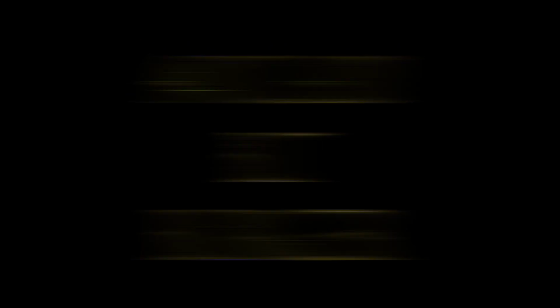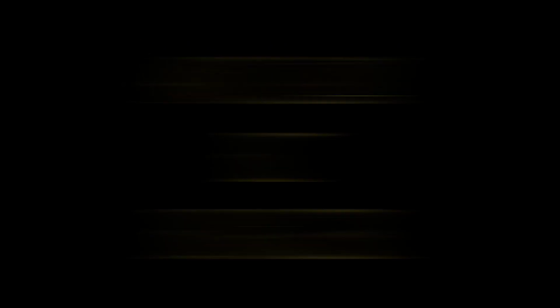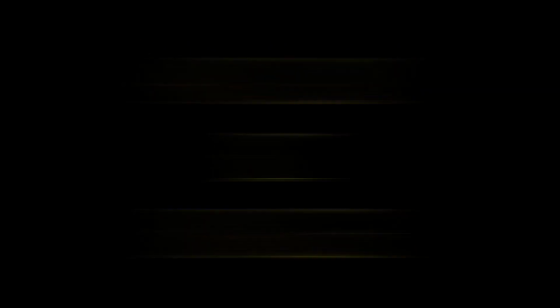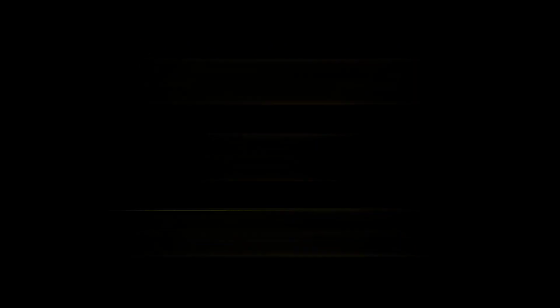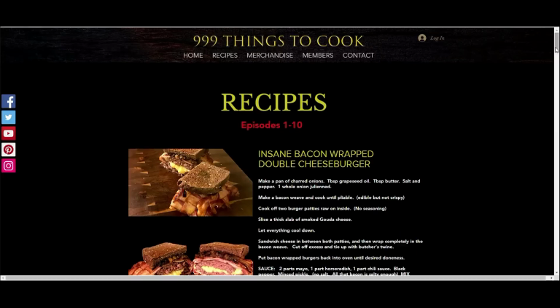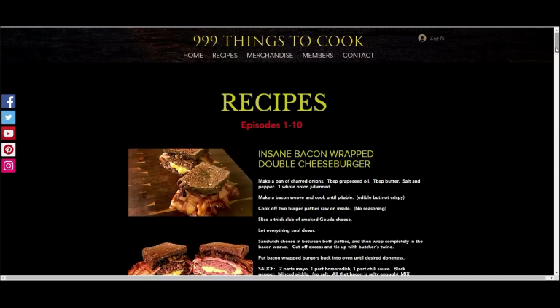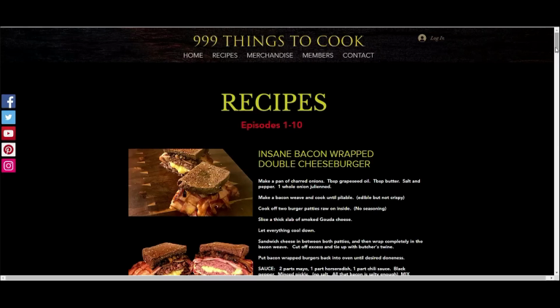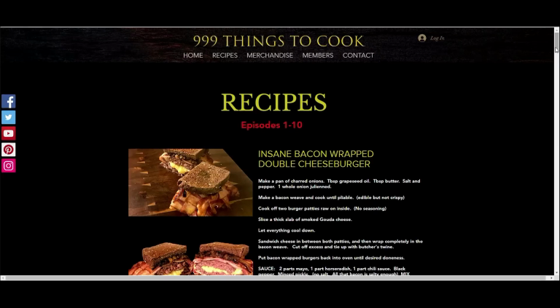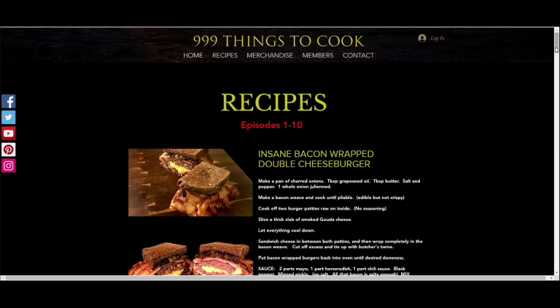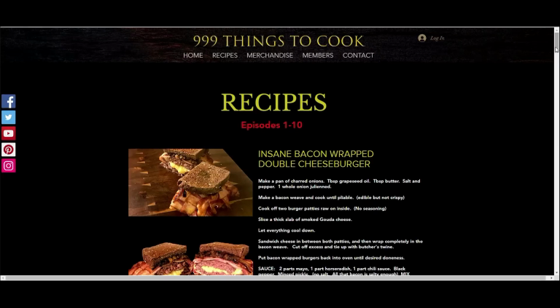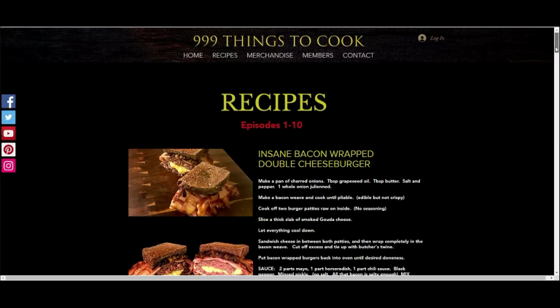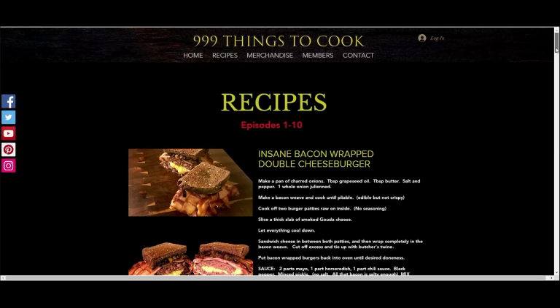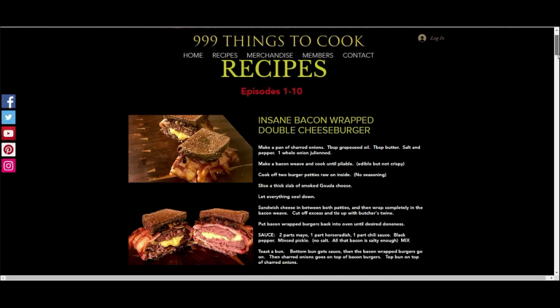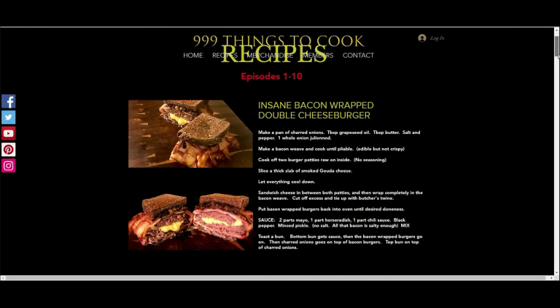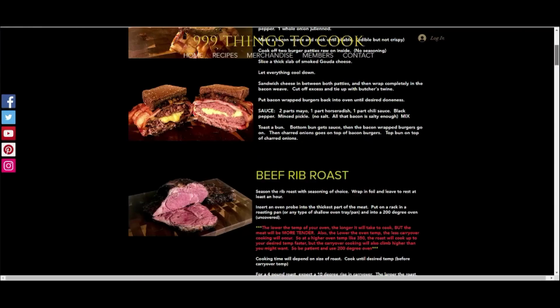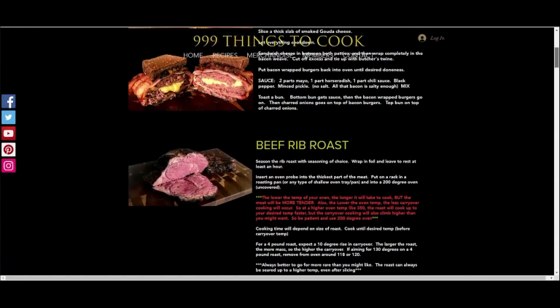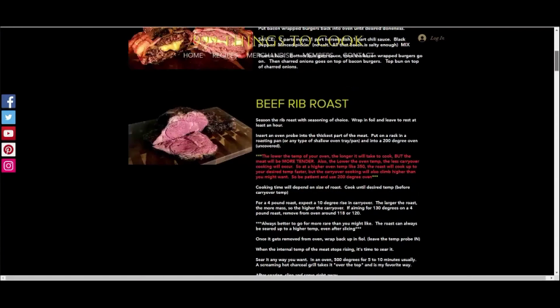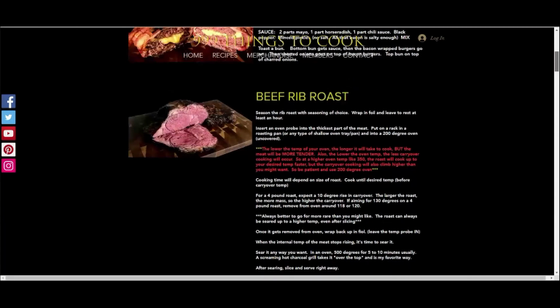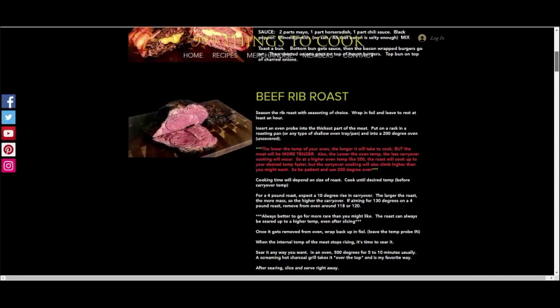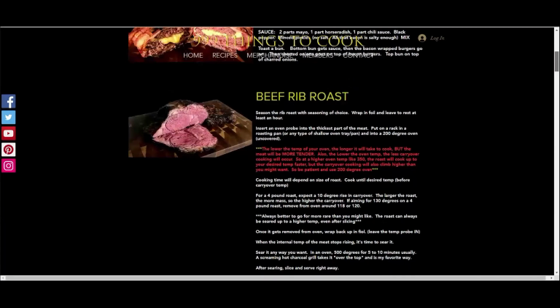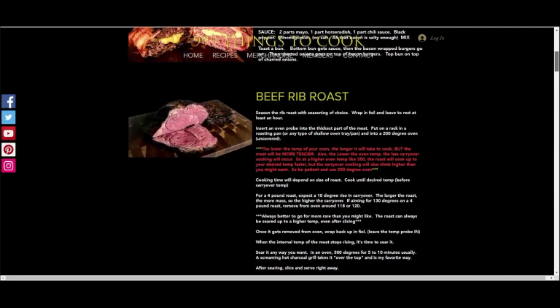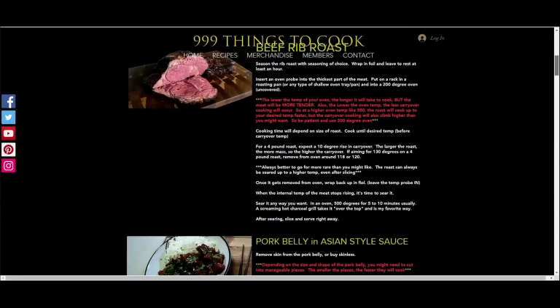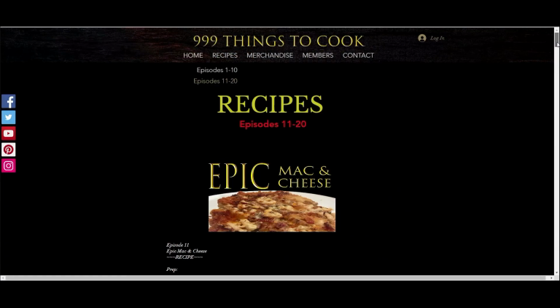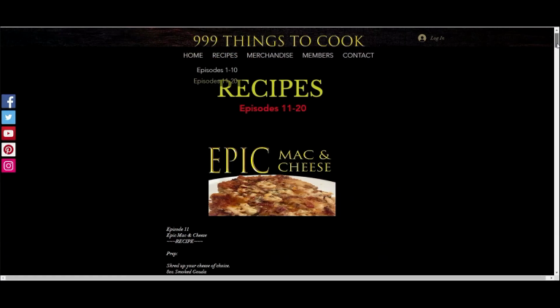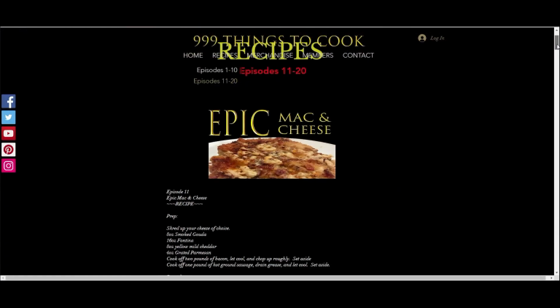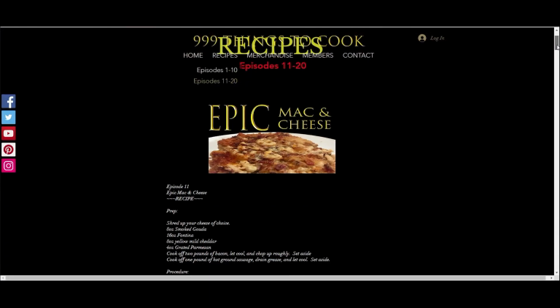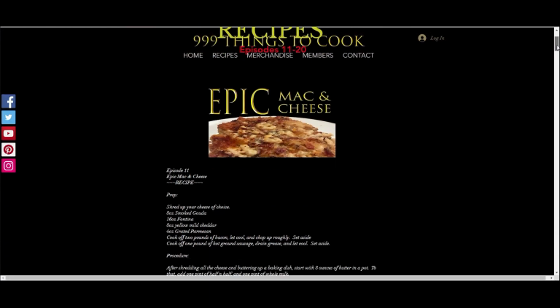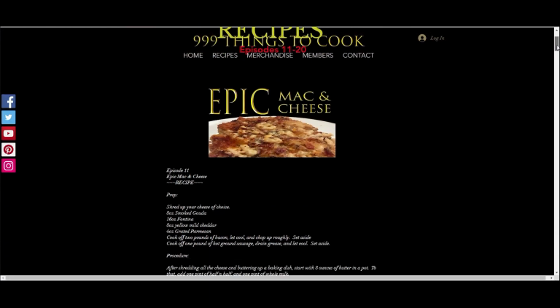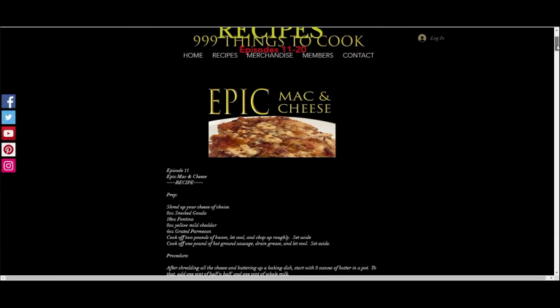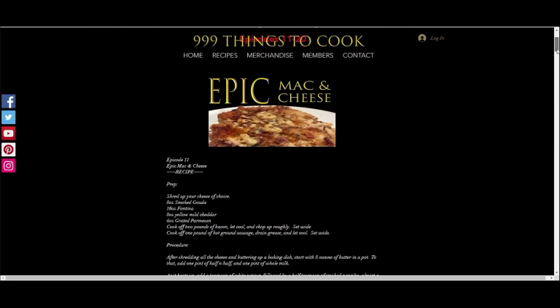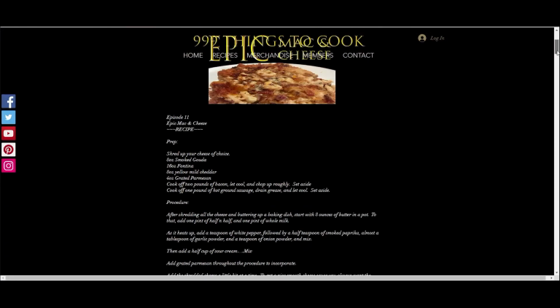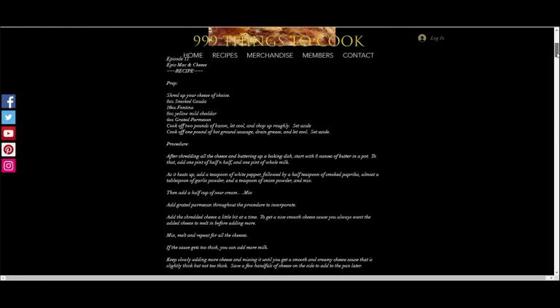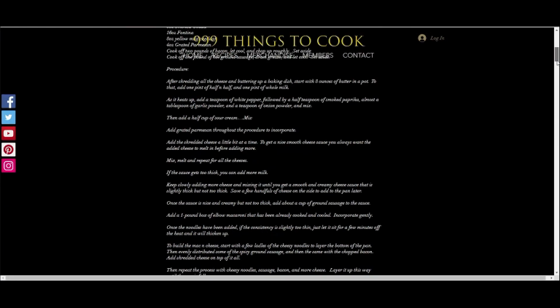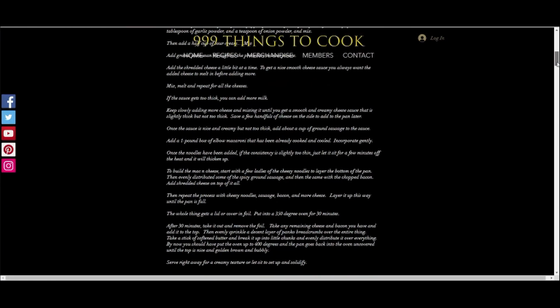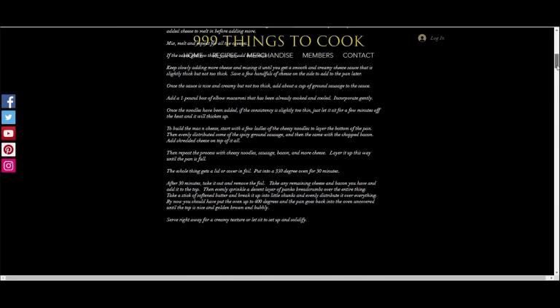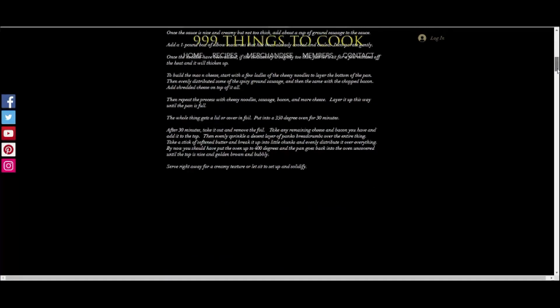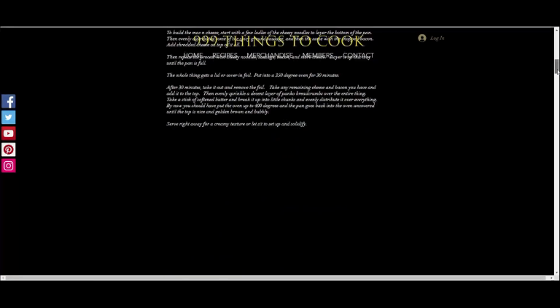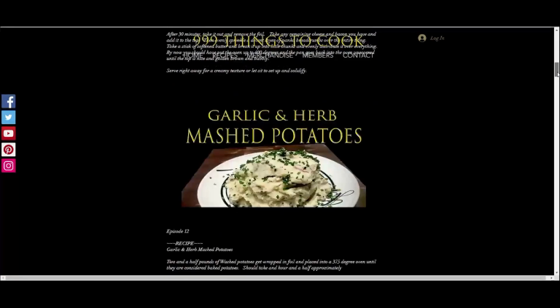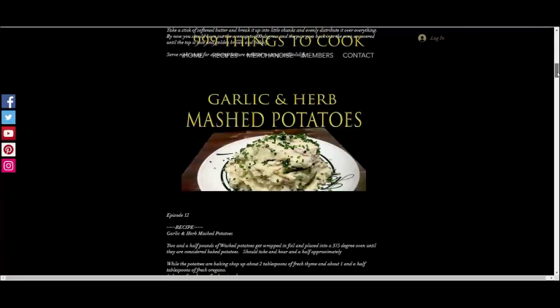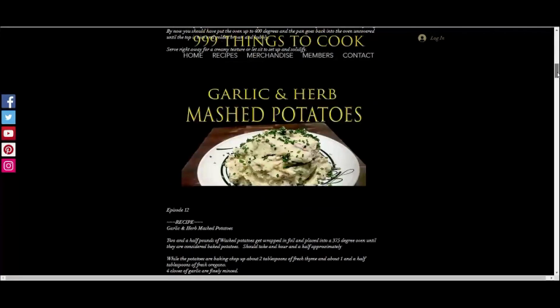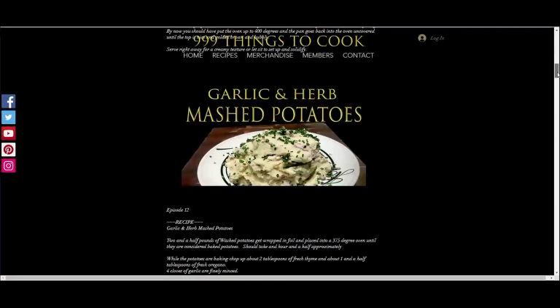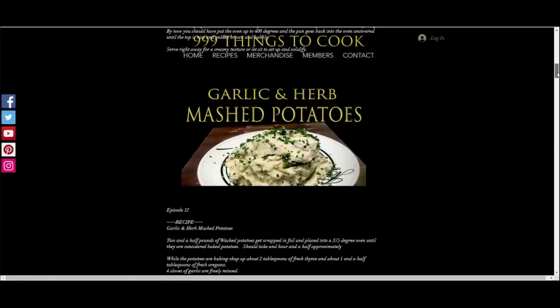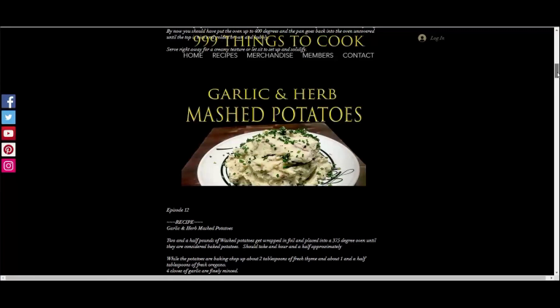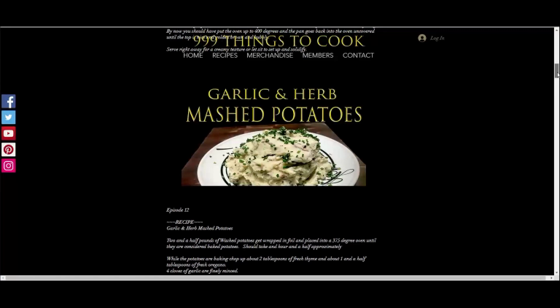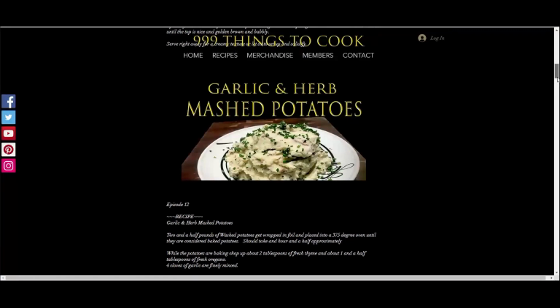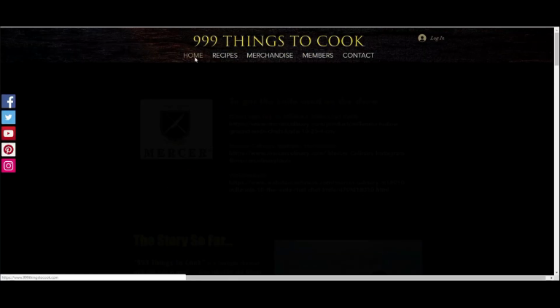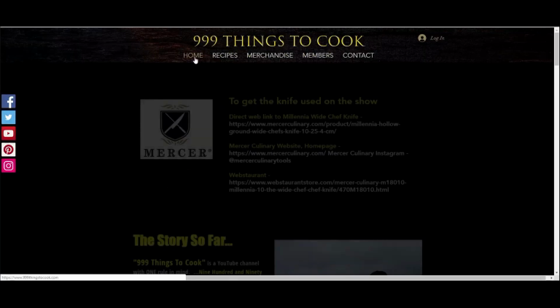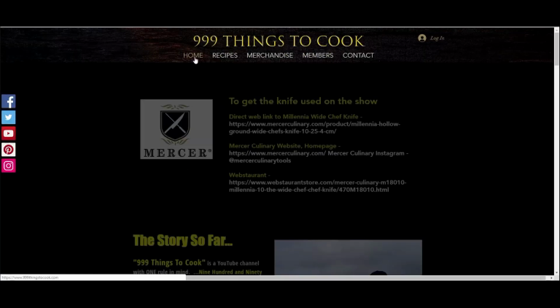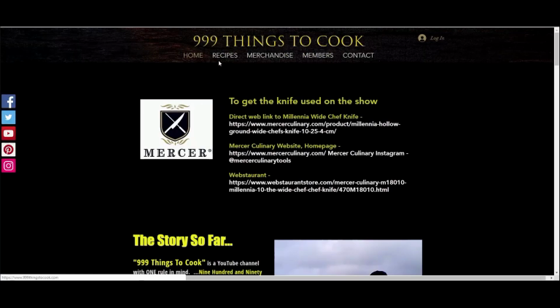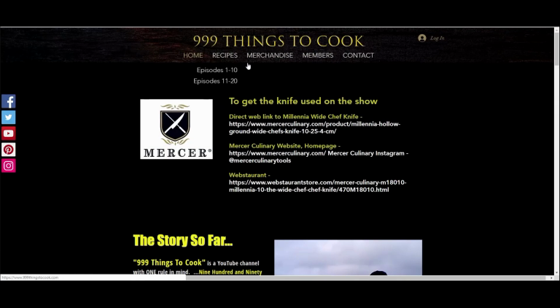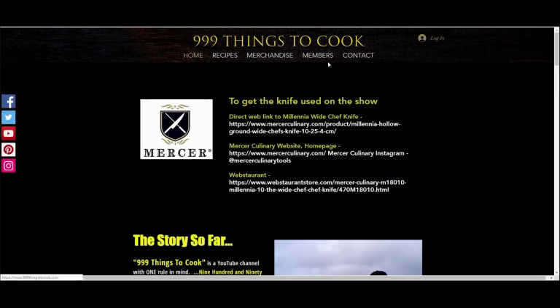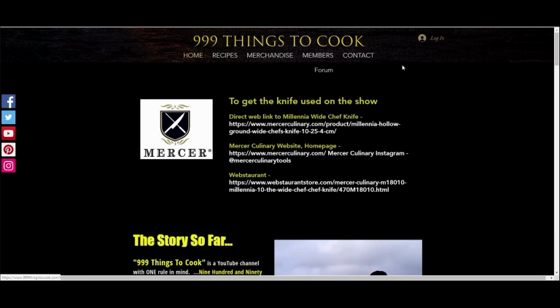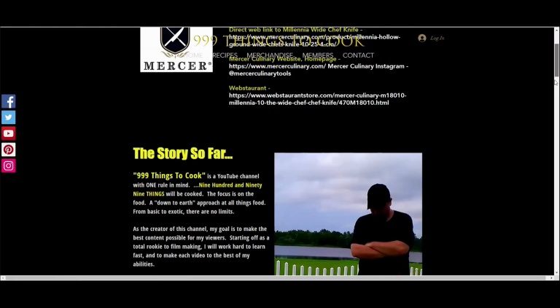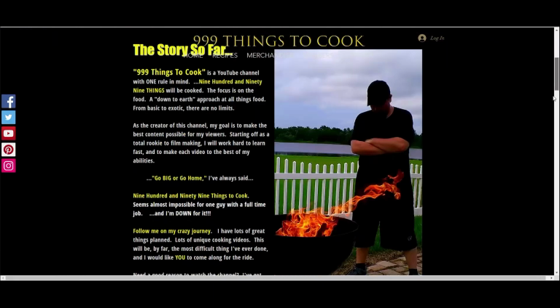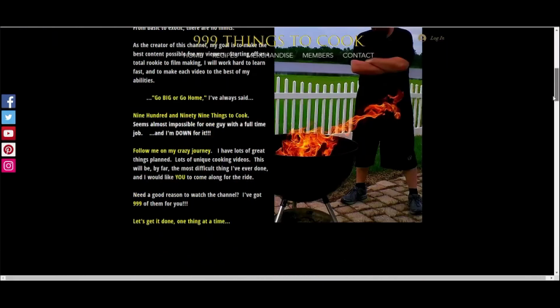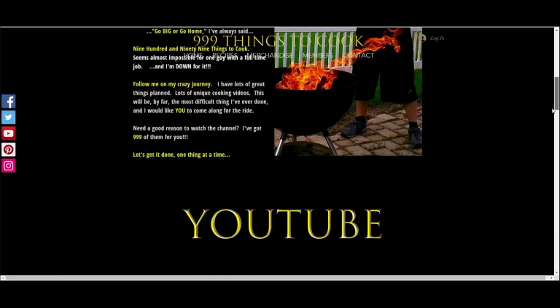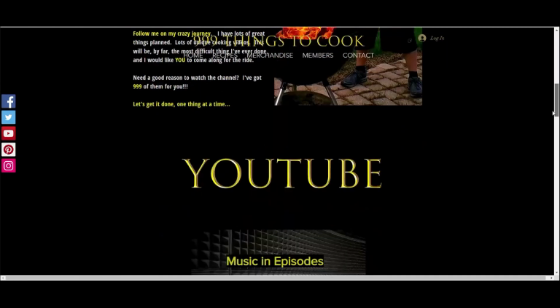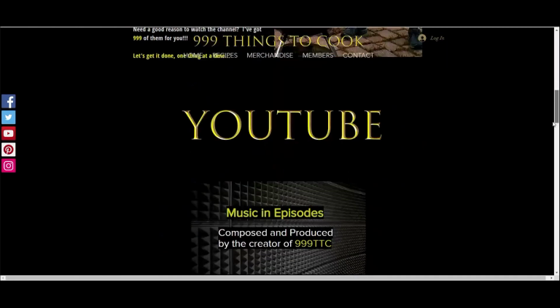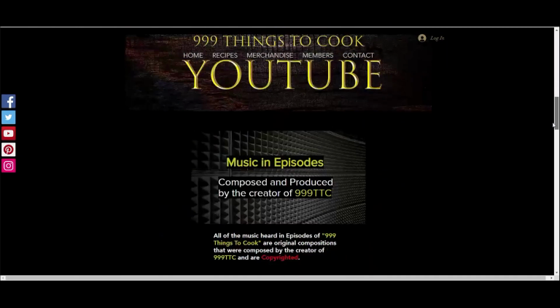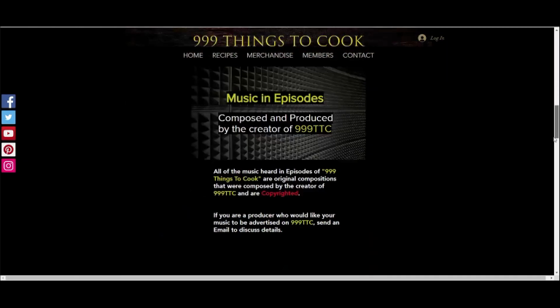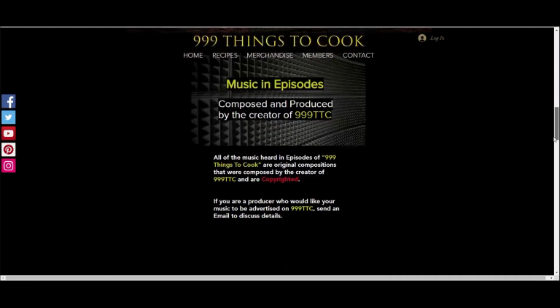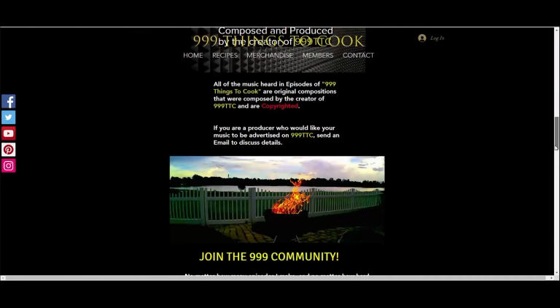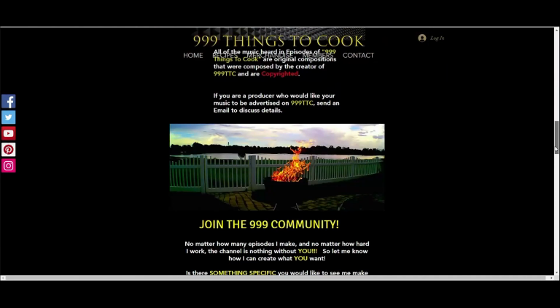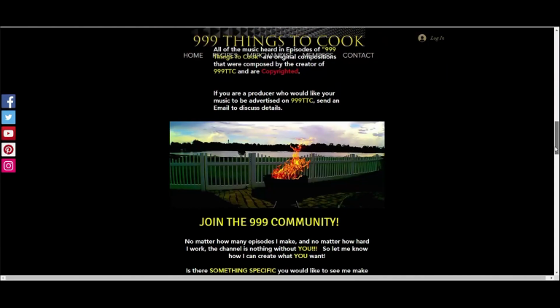Make sure to stop by 999thingstocook.com every now and again to check out the recipes and updates on things you might have missed.